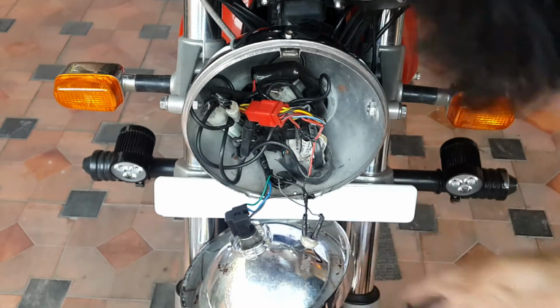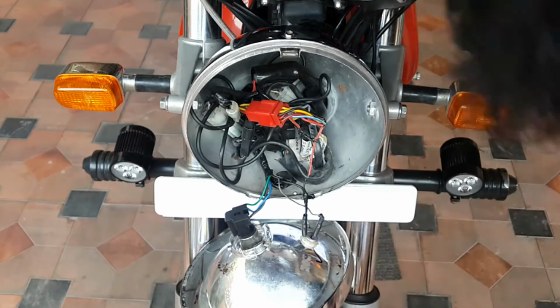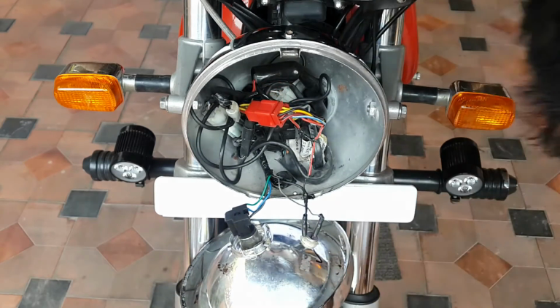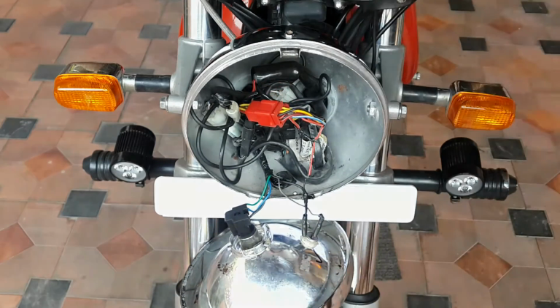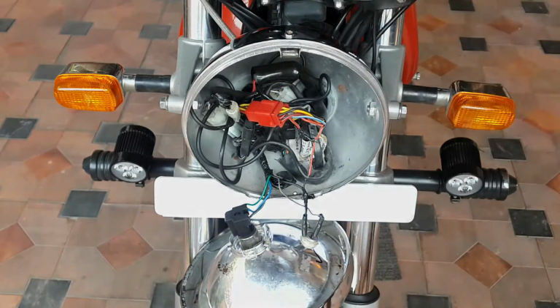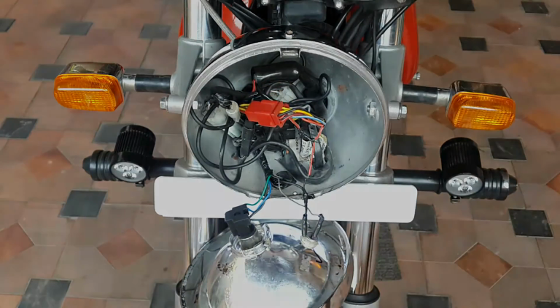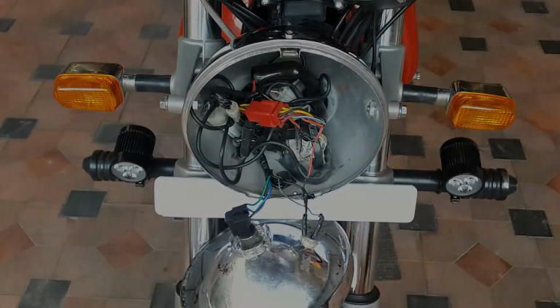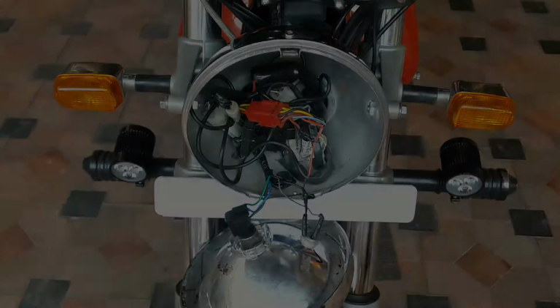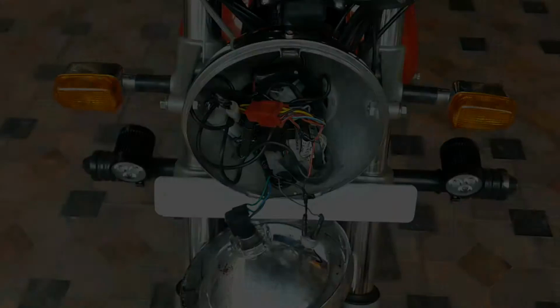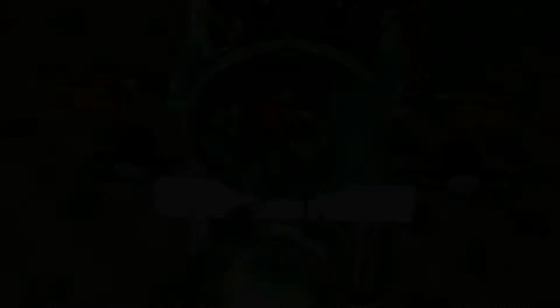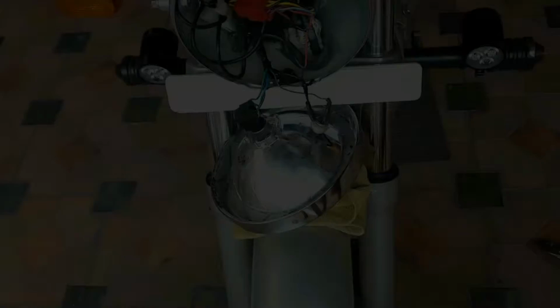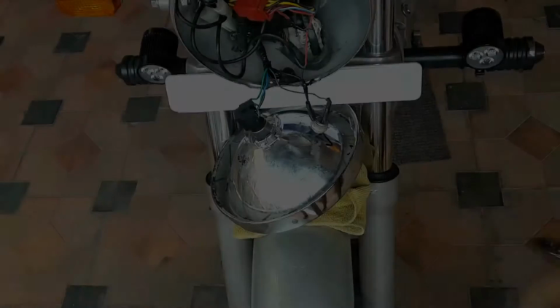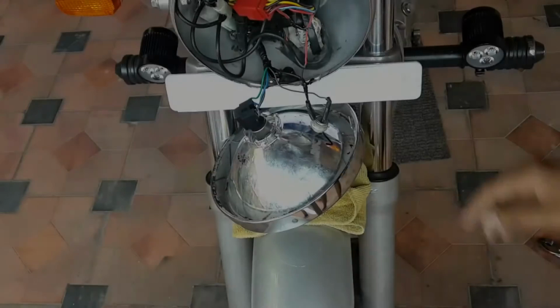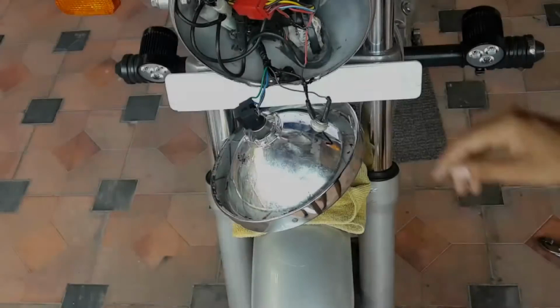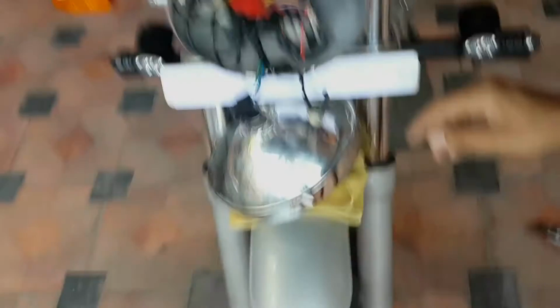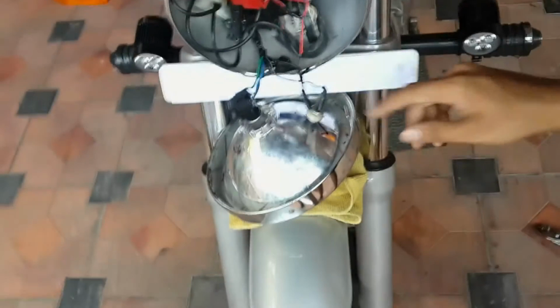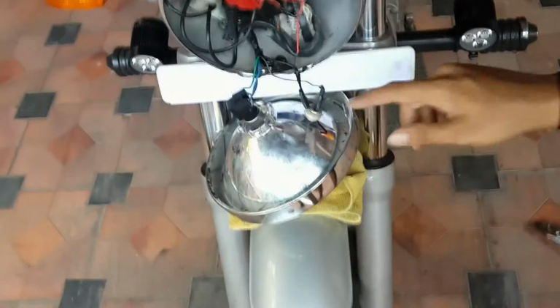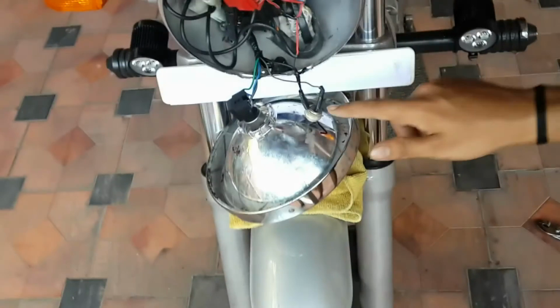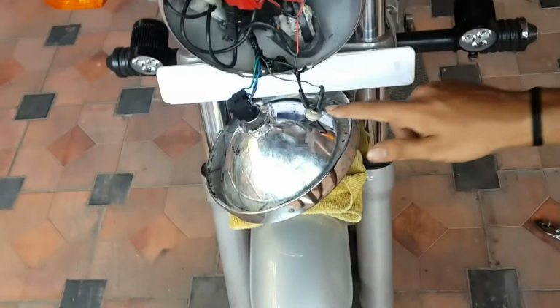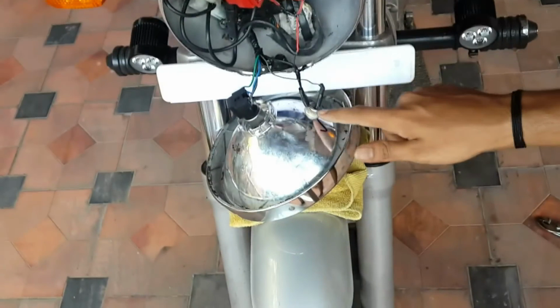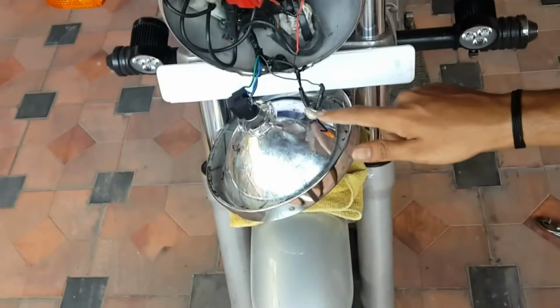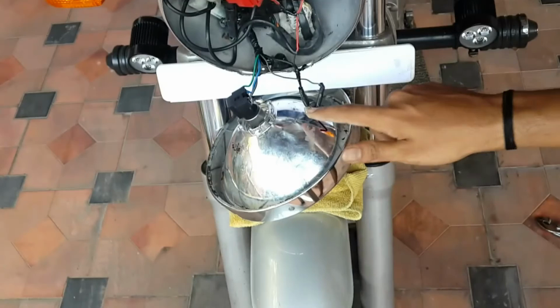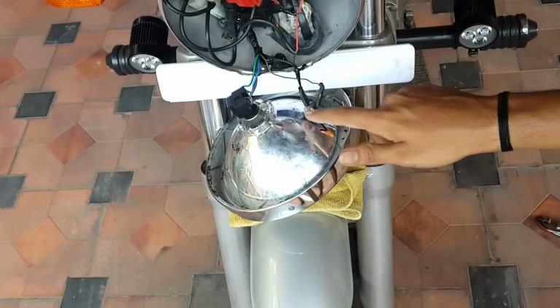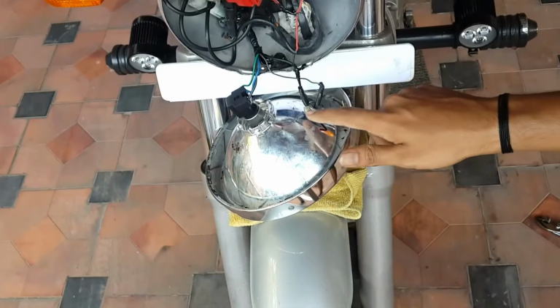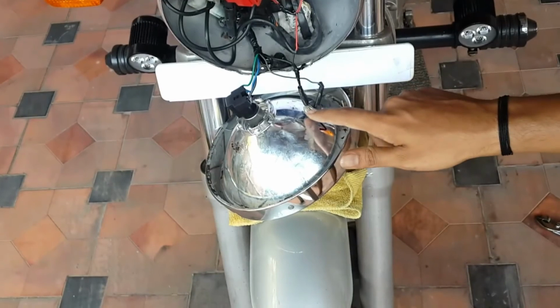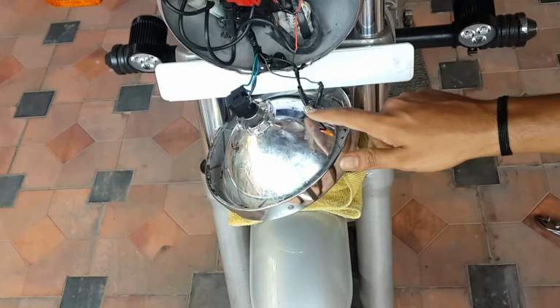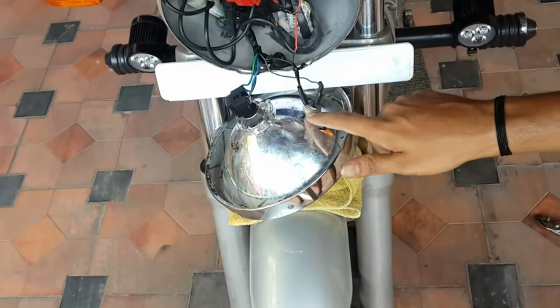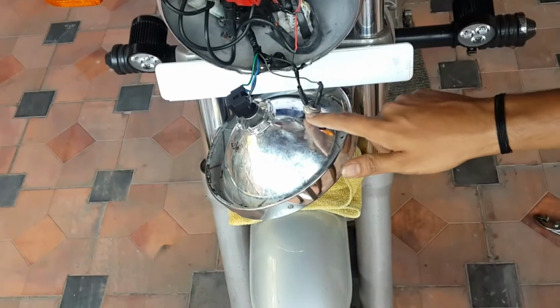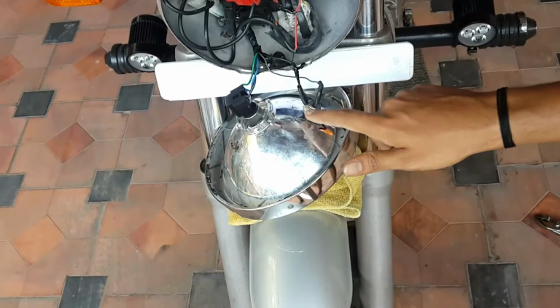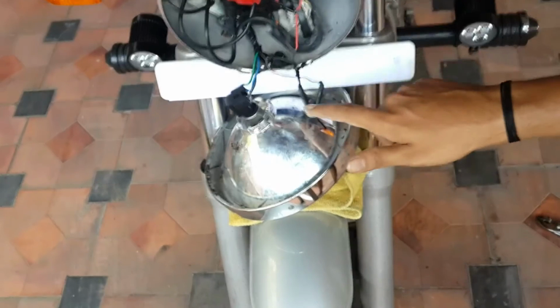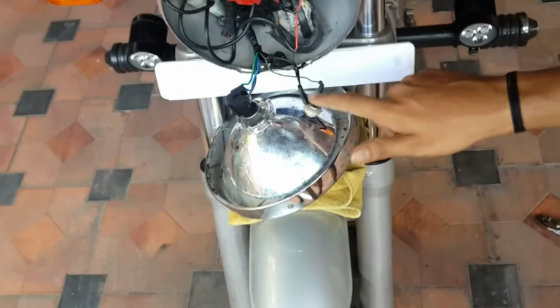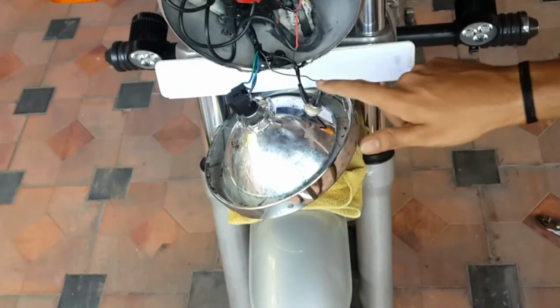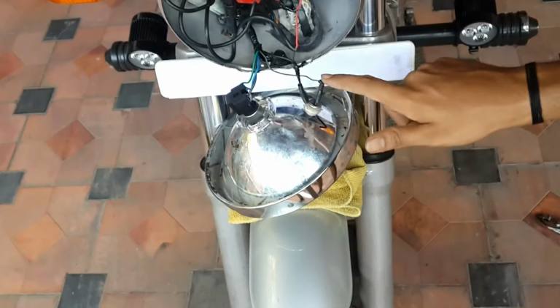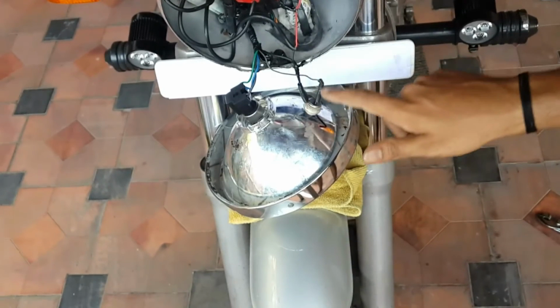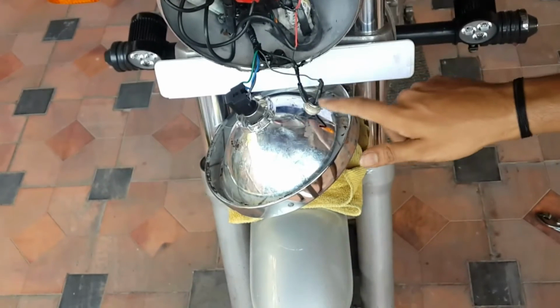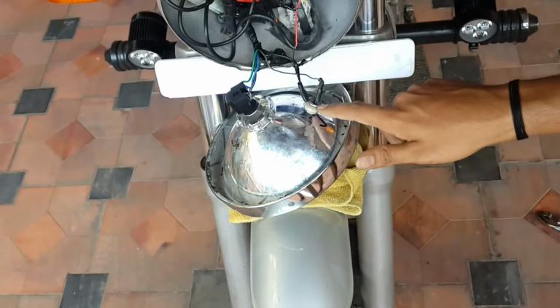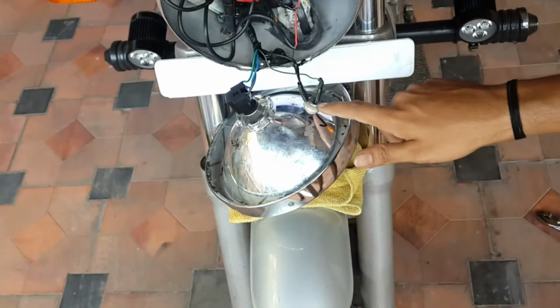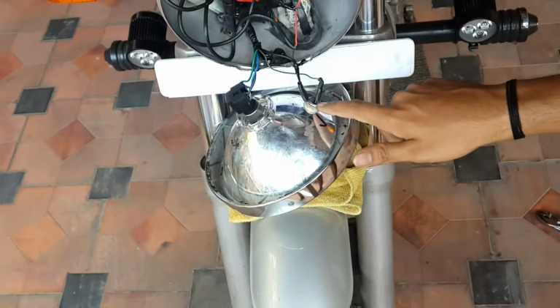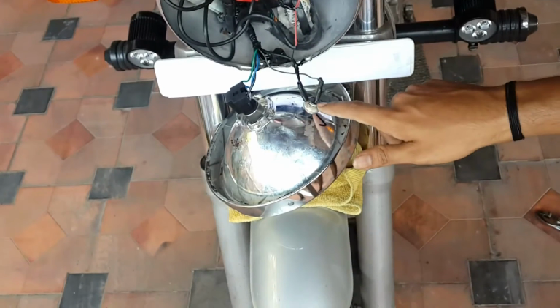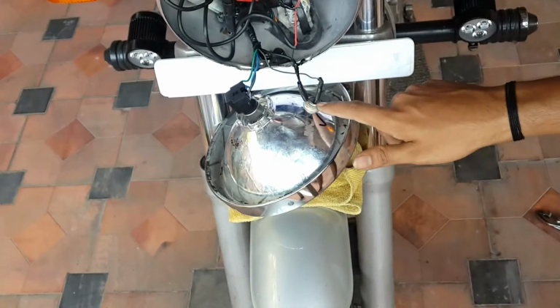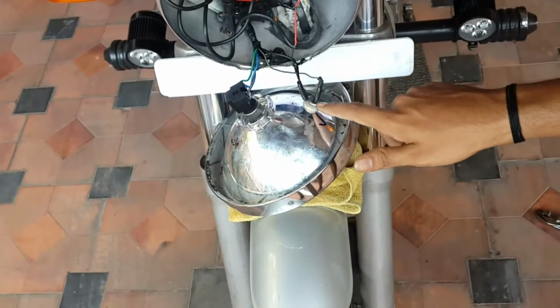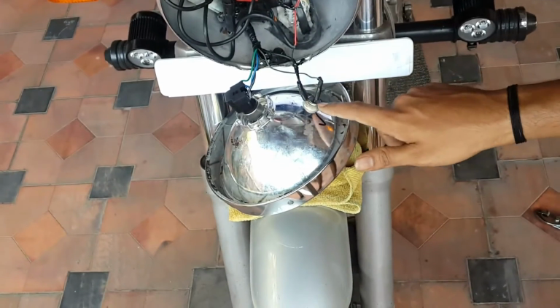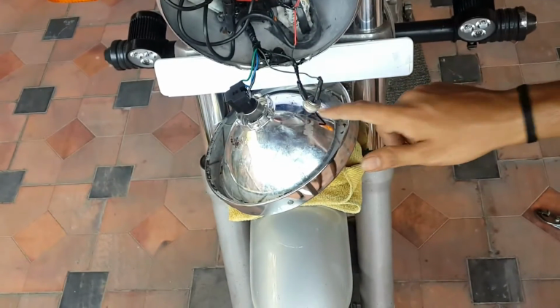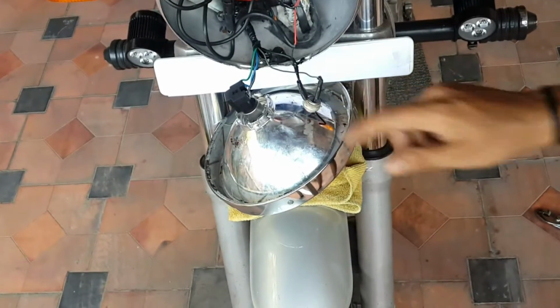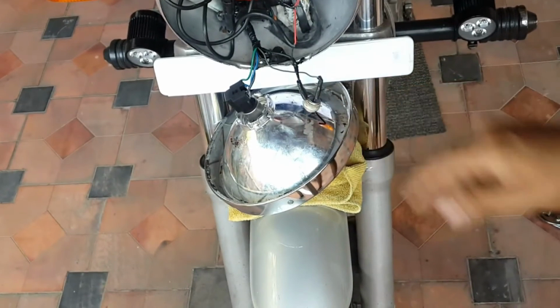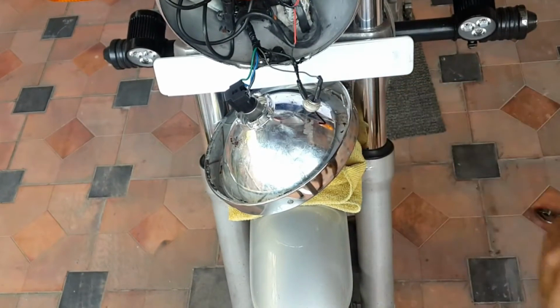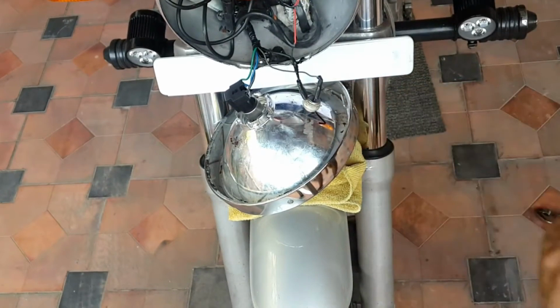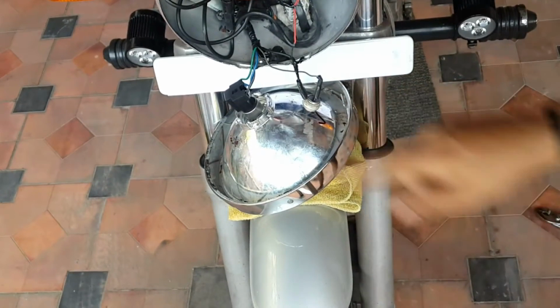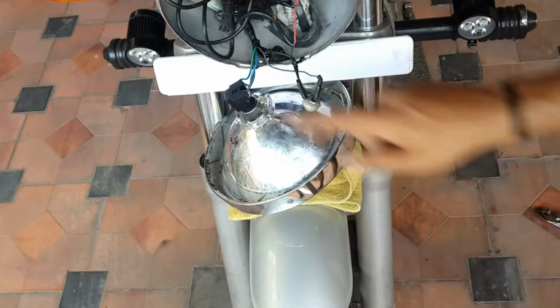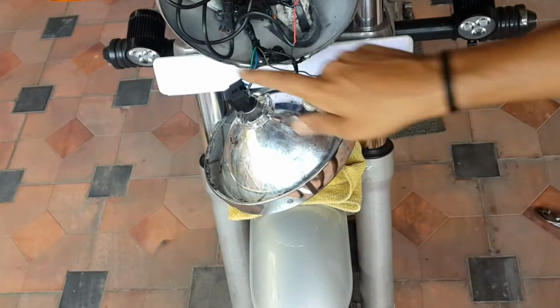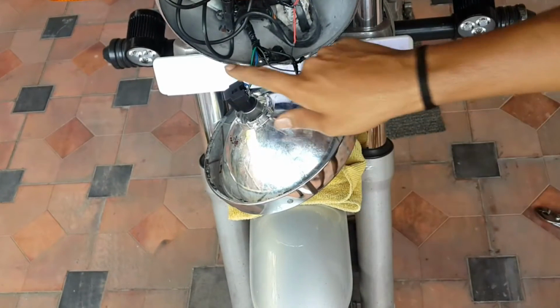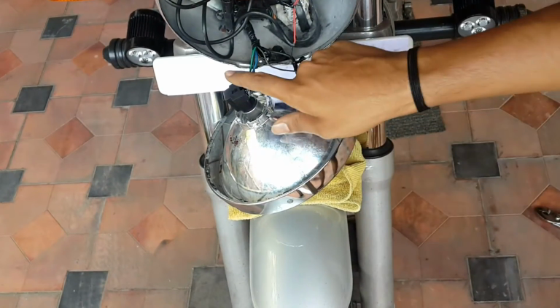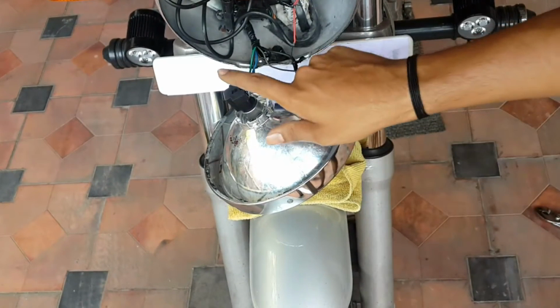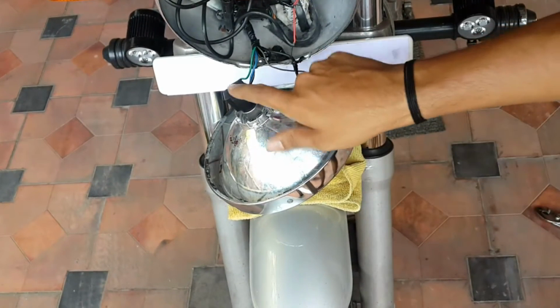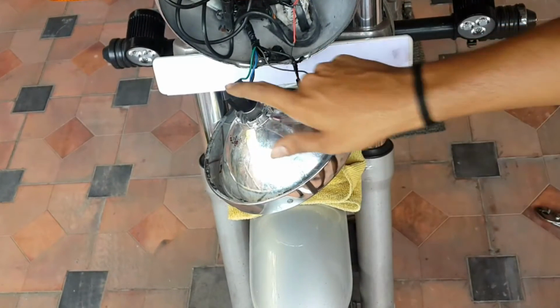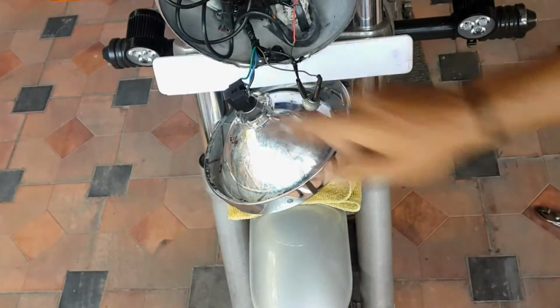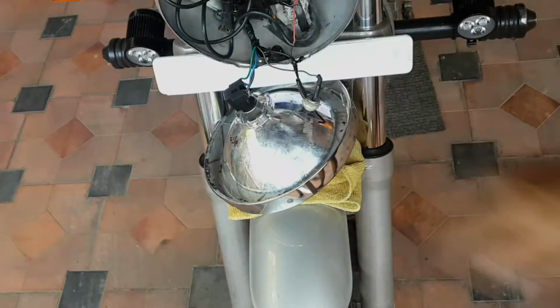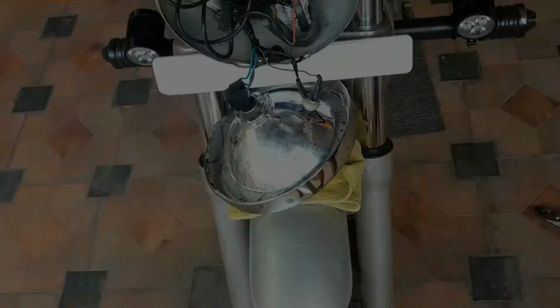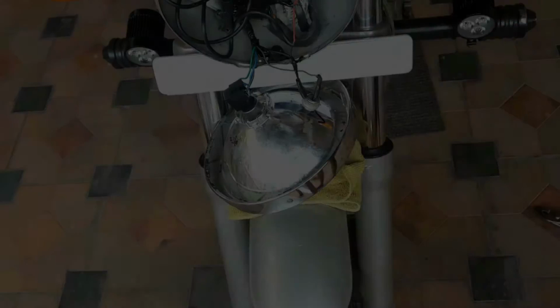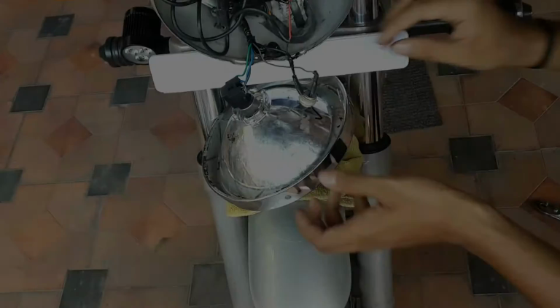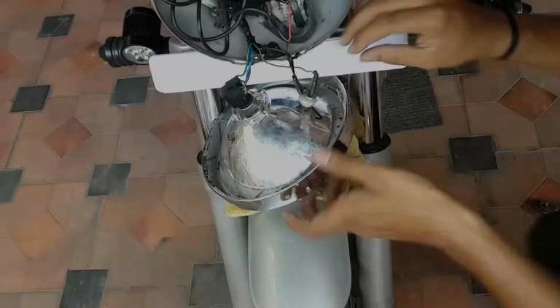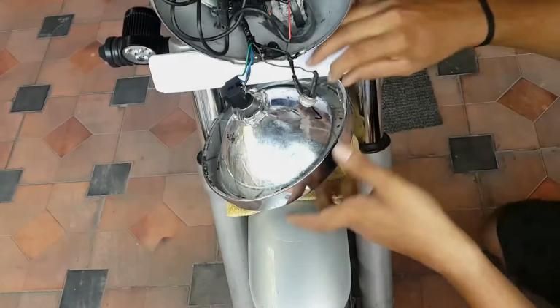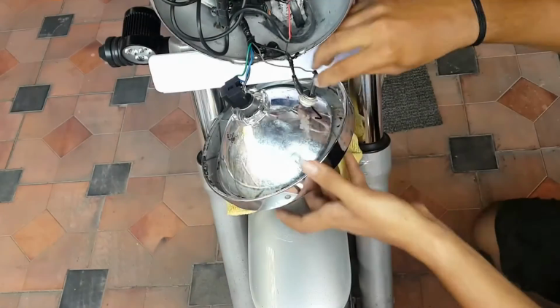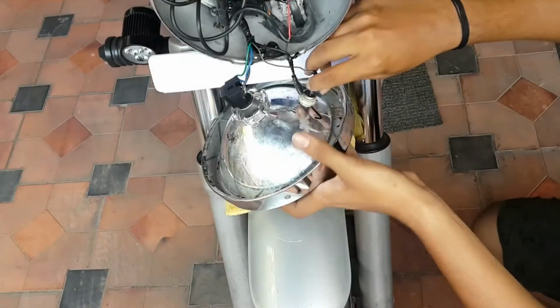After that, remove these connections which go directly to the parking light, and finally the socket to the H4 headlight.